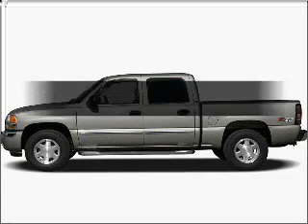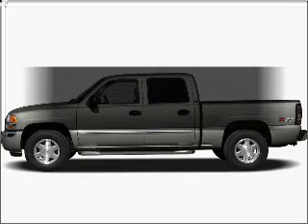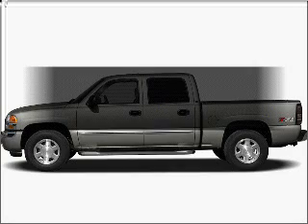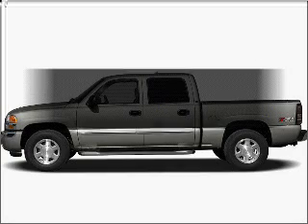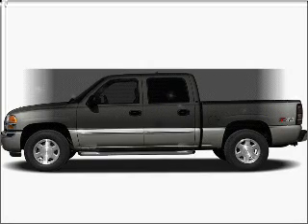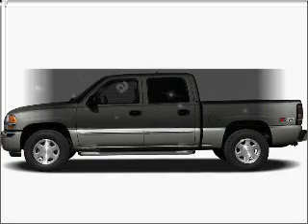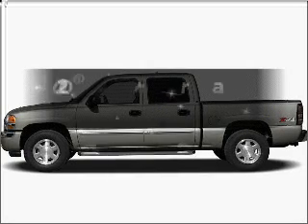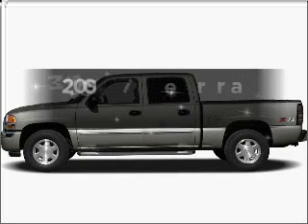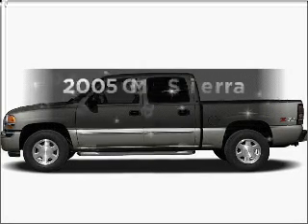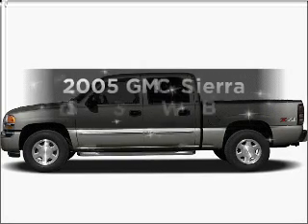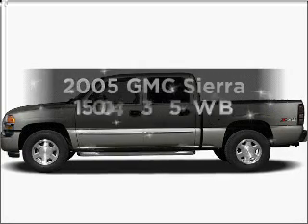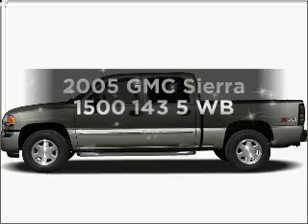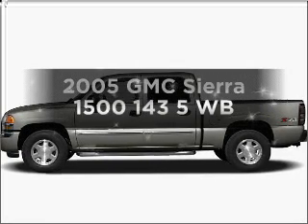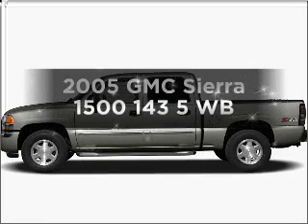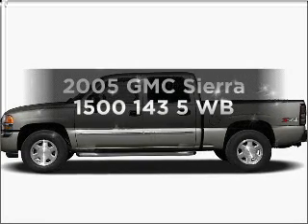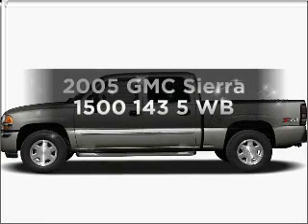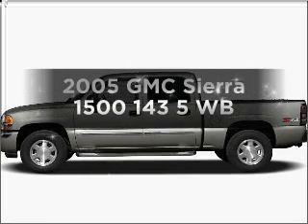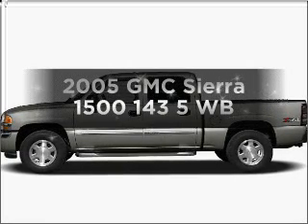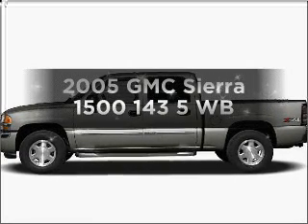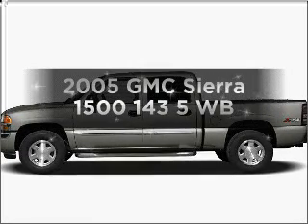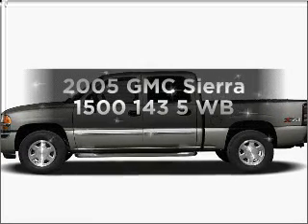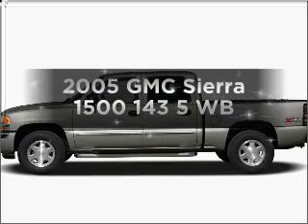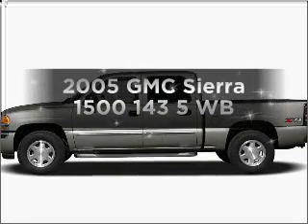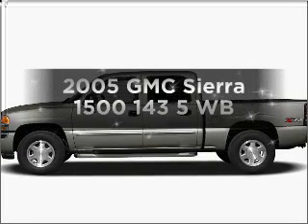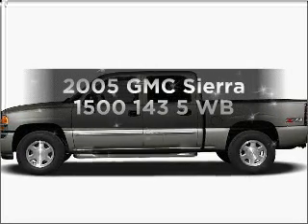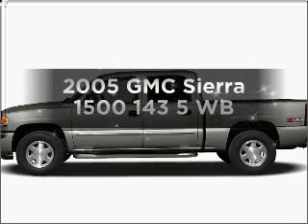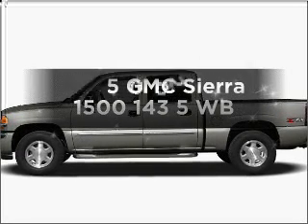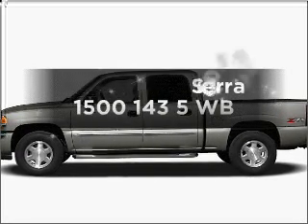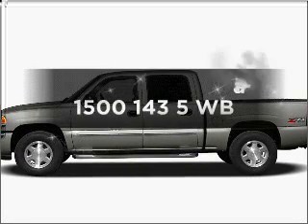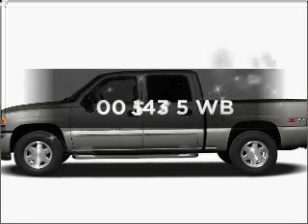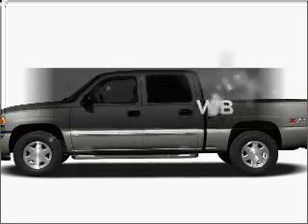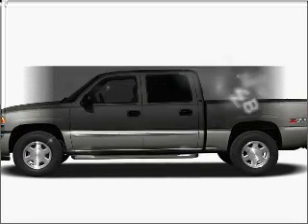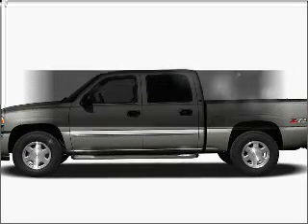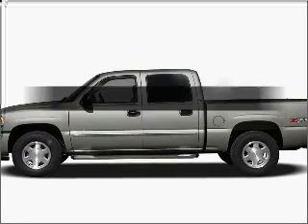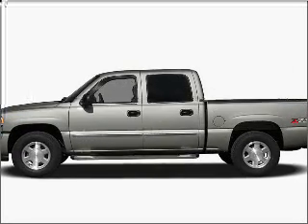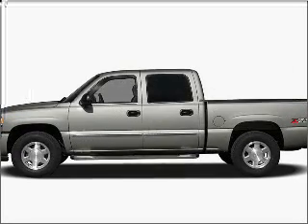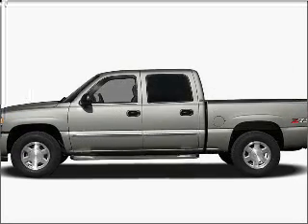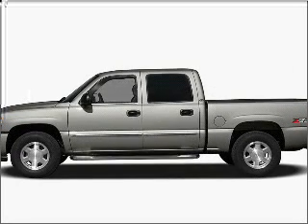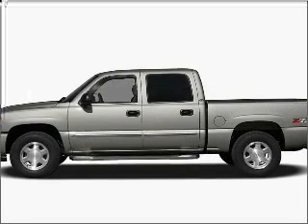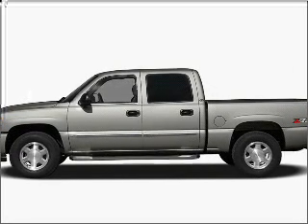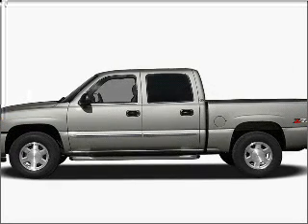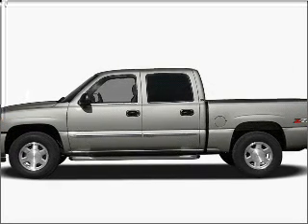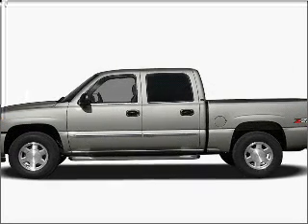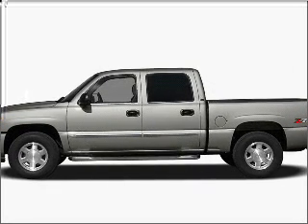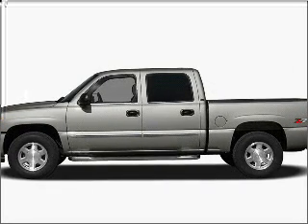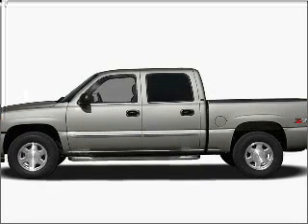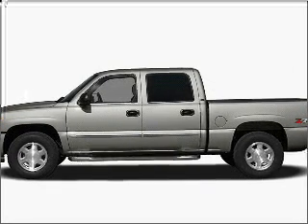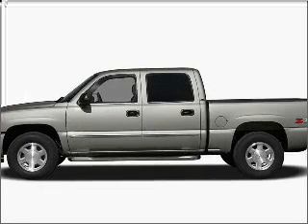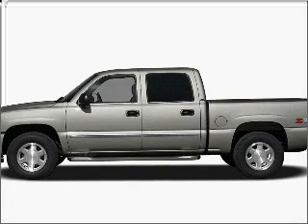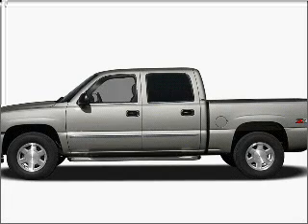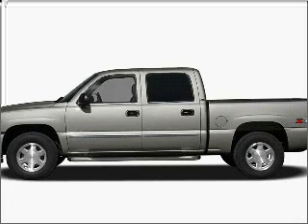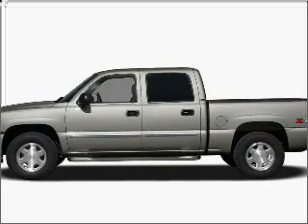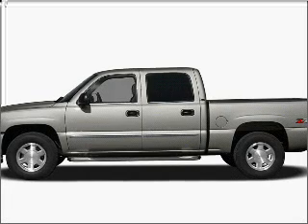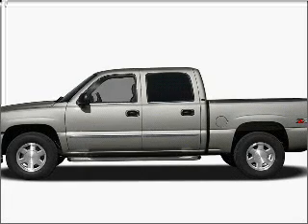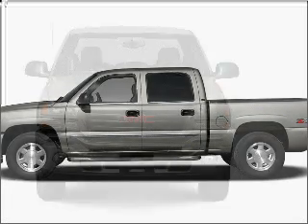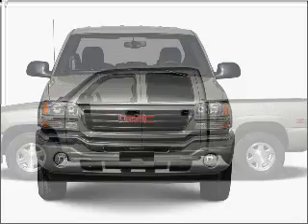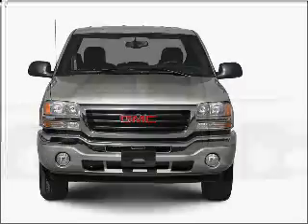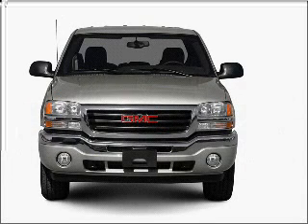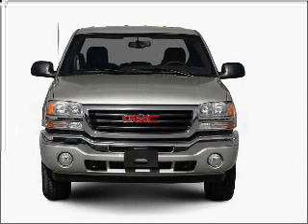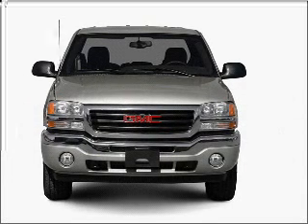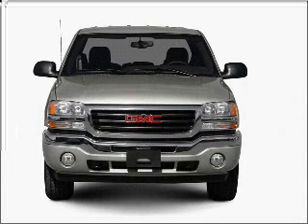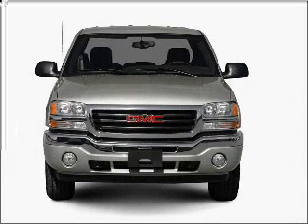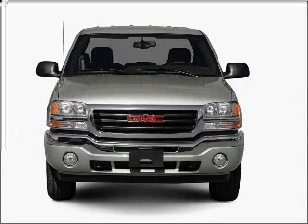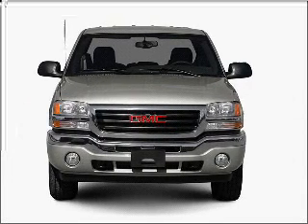Presenting the 2005 GMC Sierra 1500, everything you need under one roof with this great vehicle.